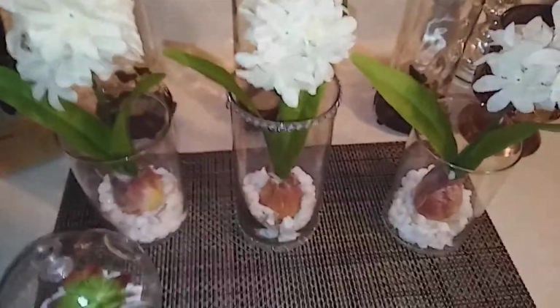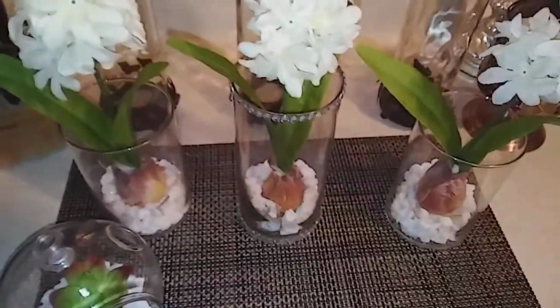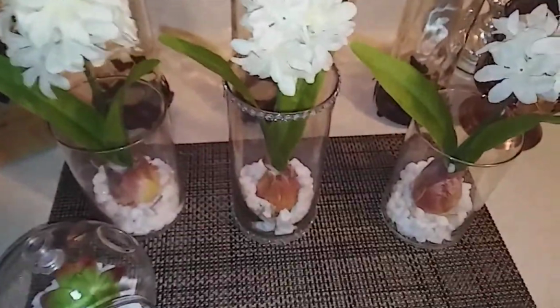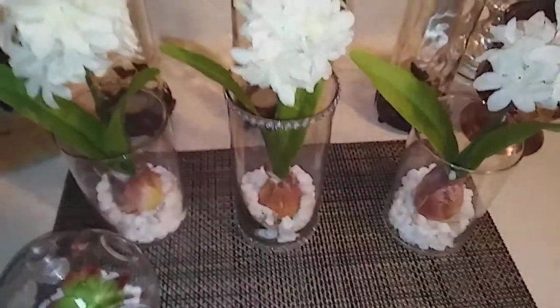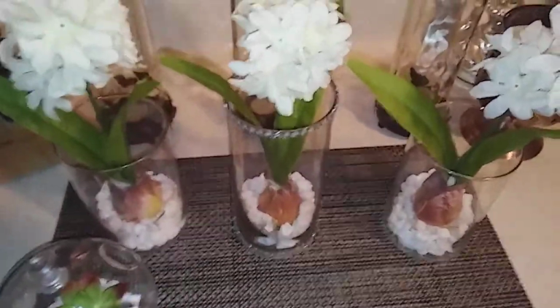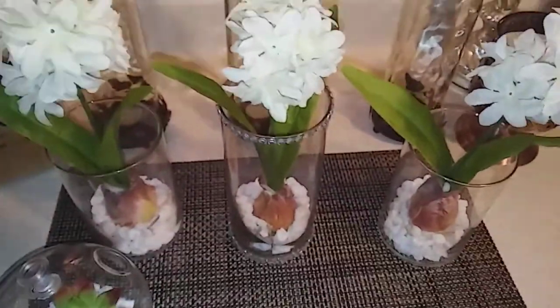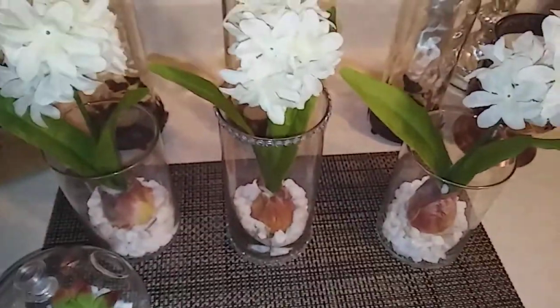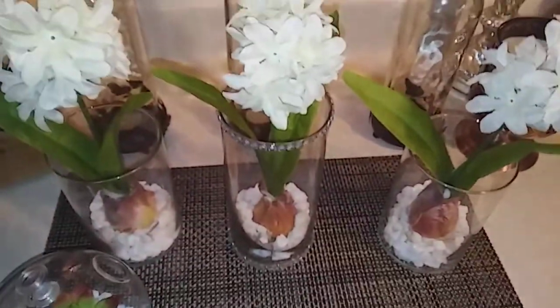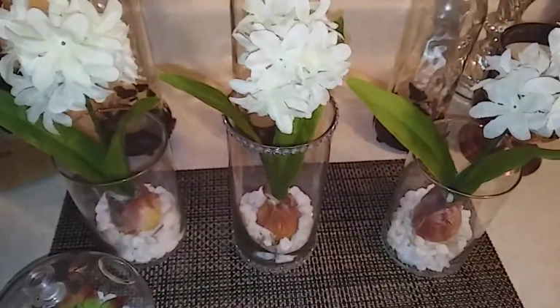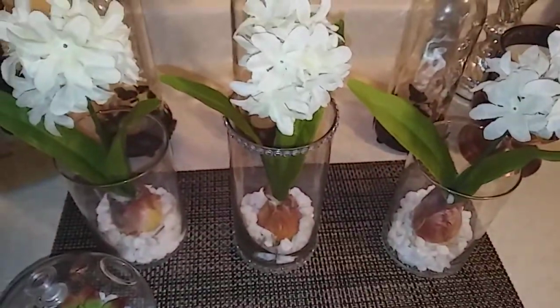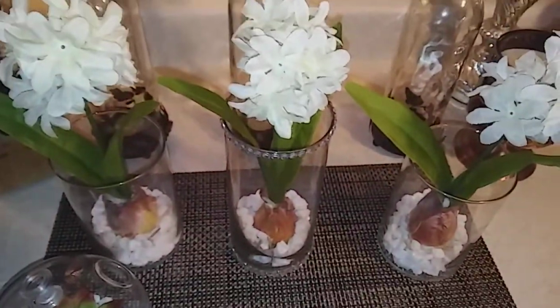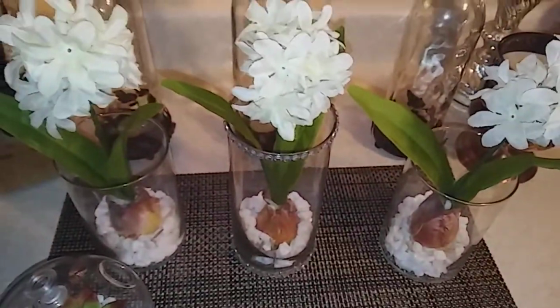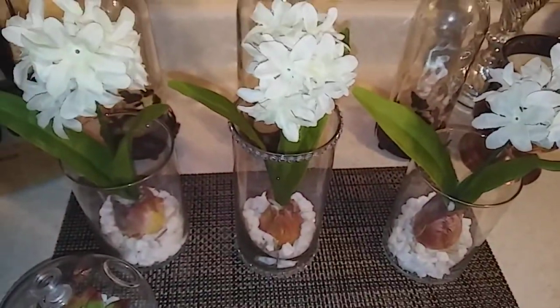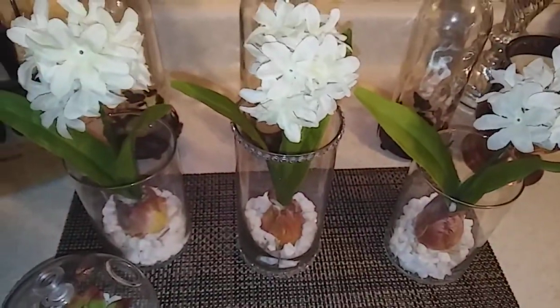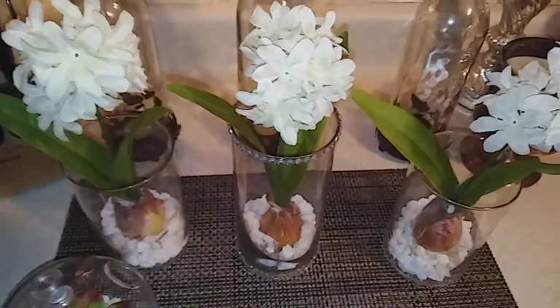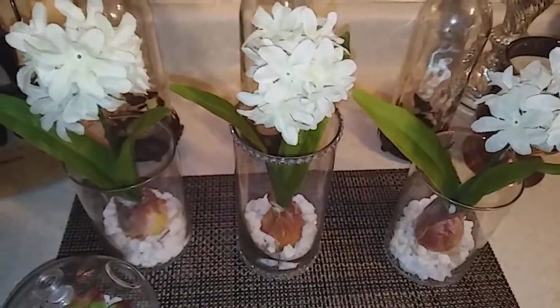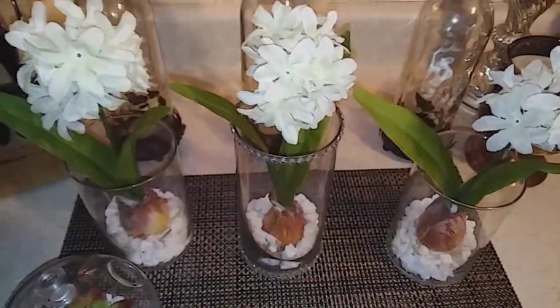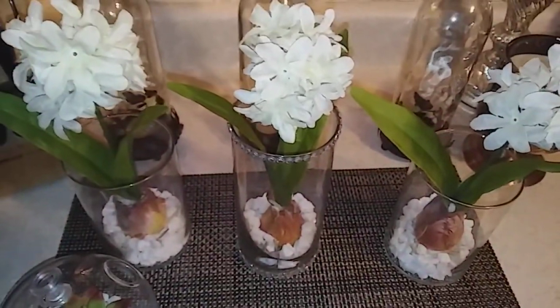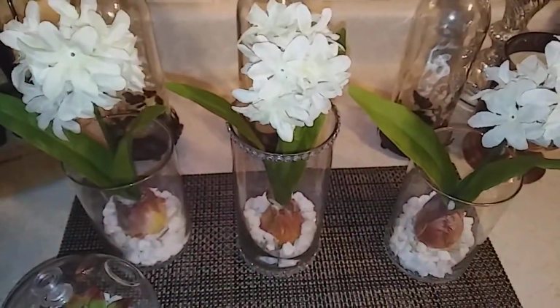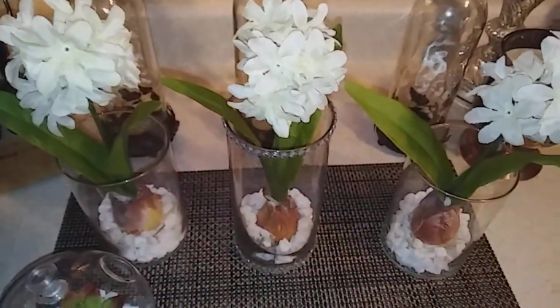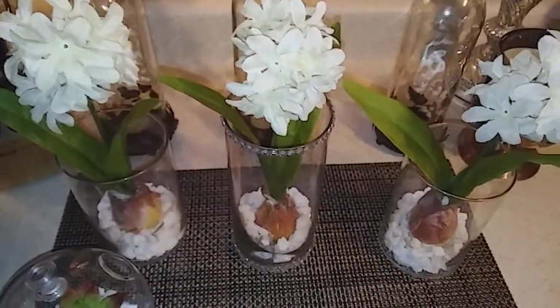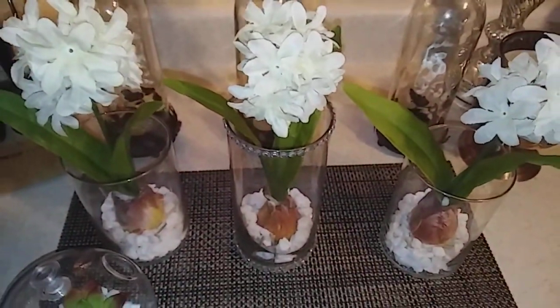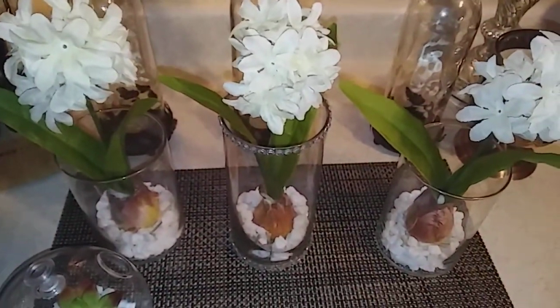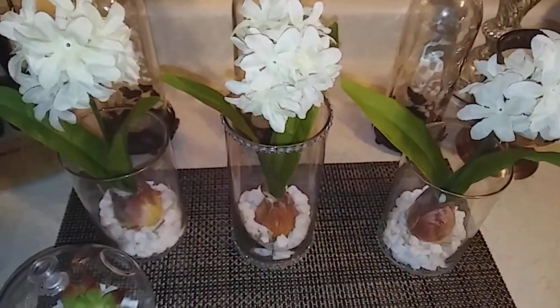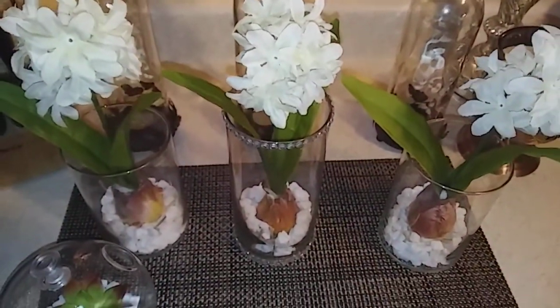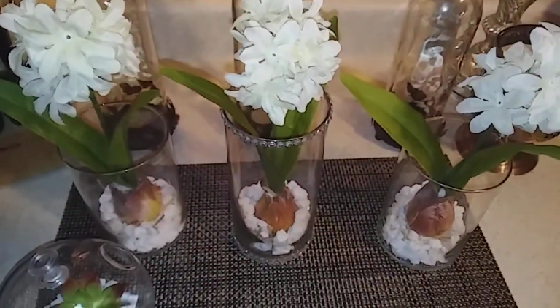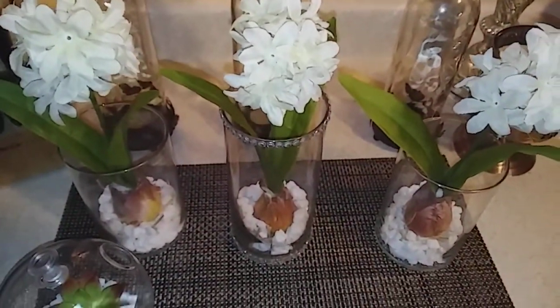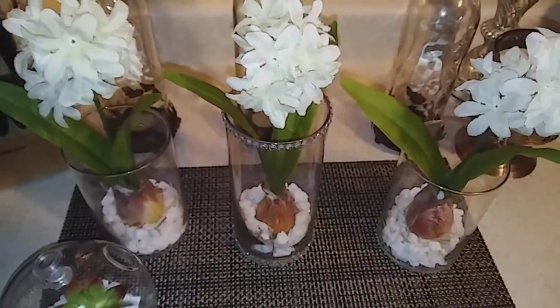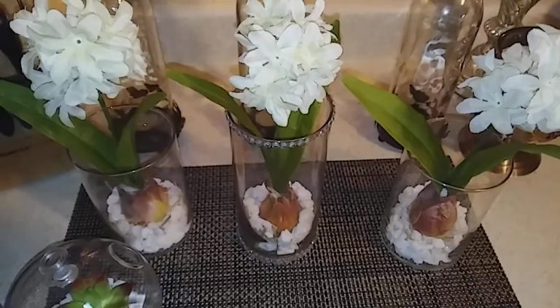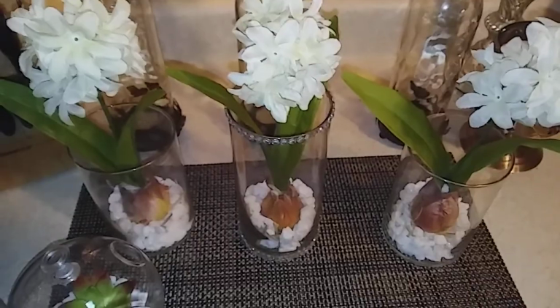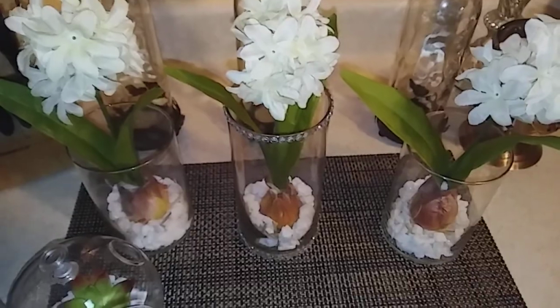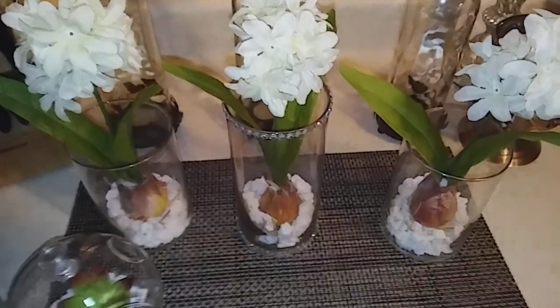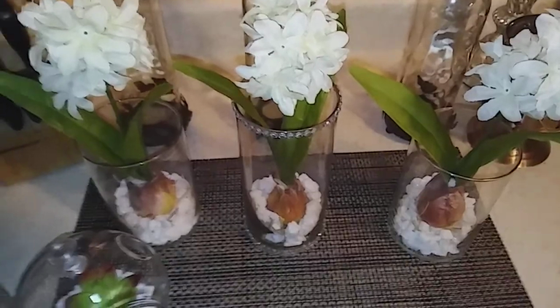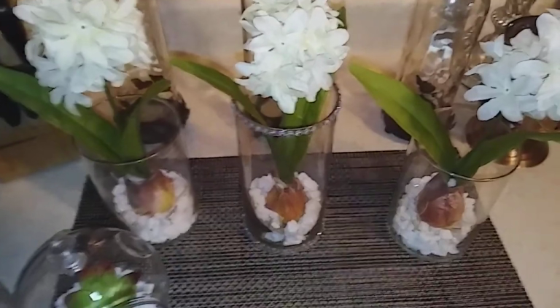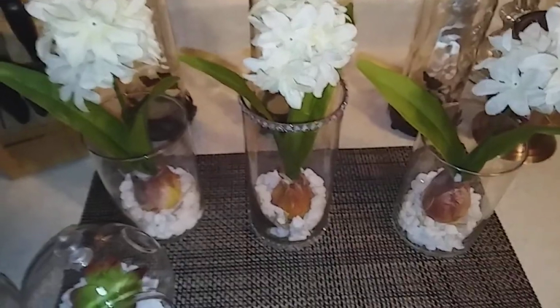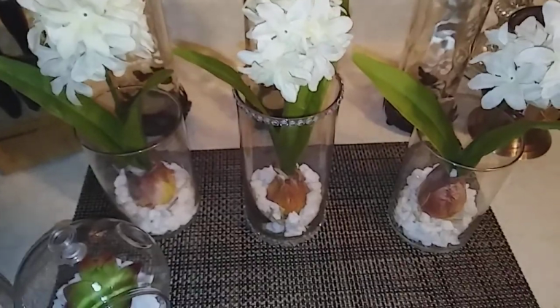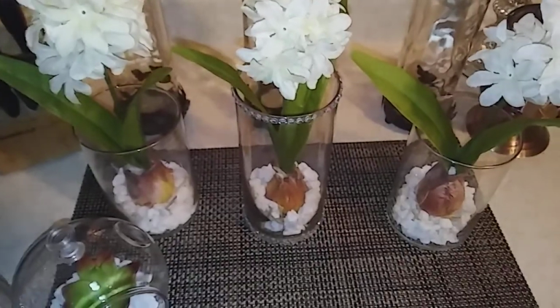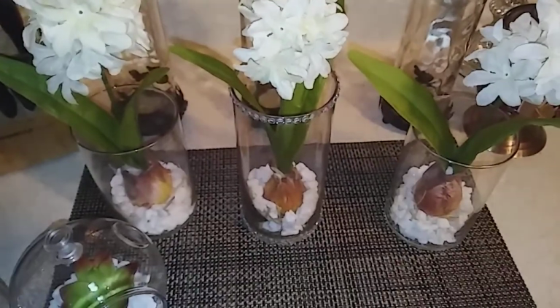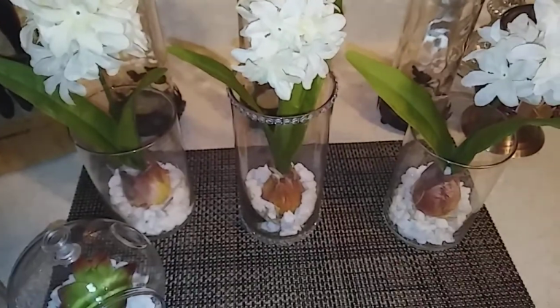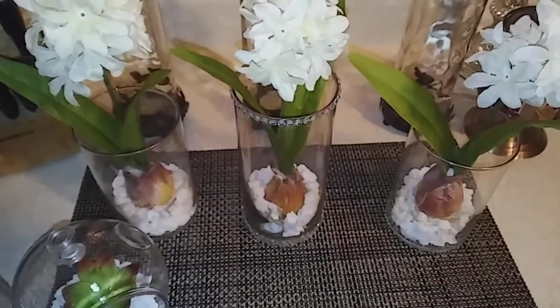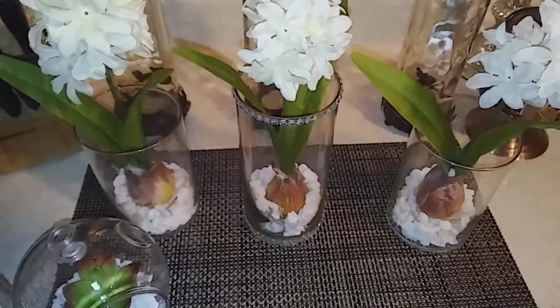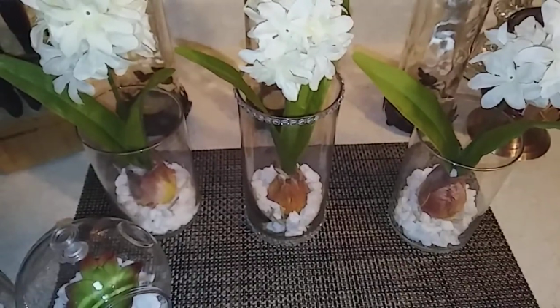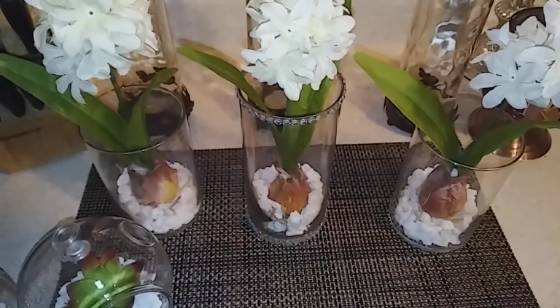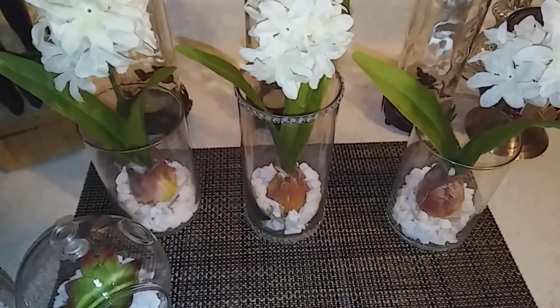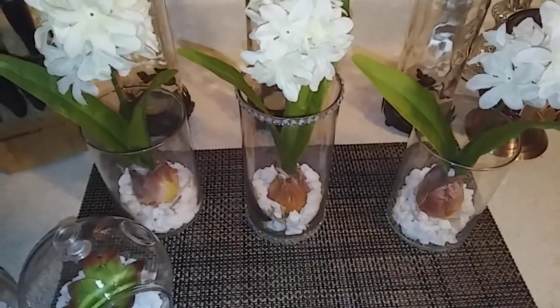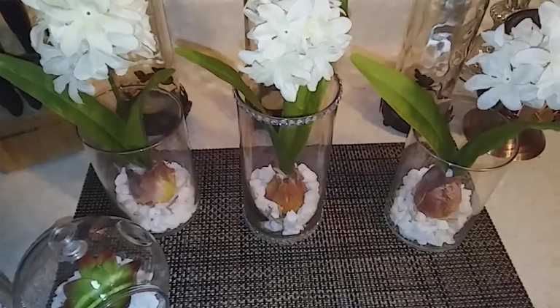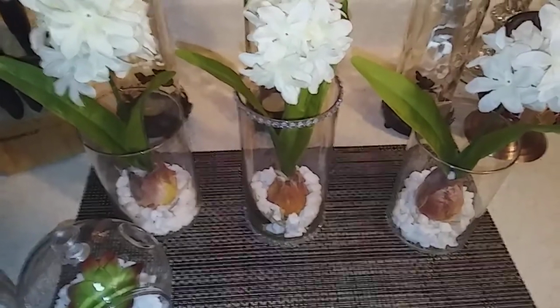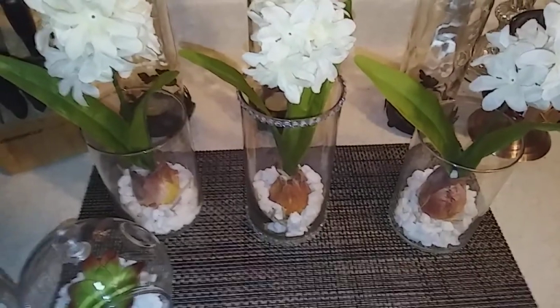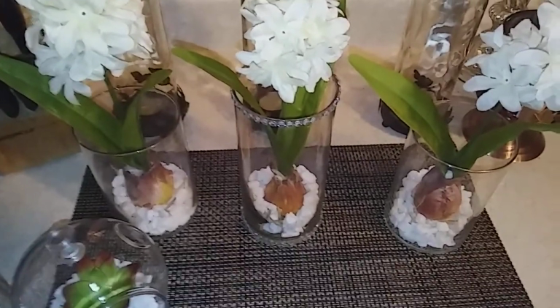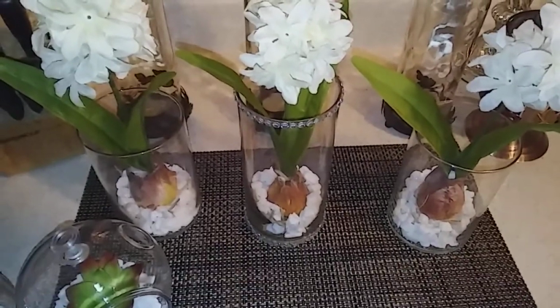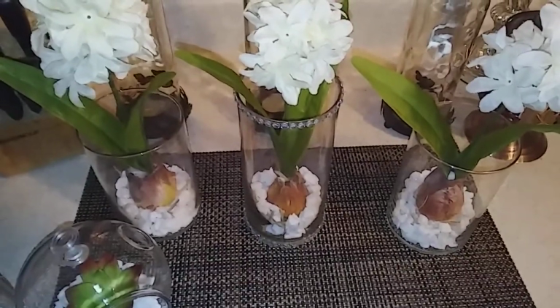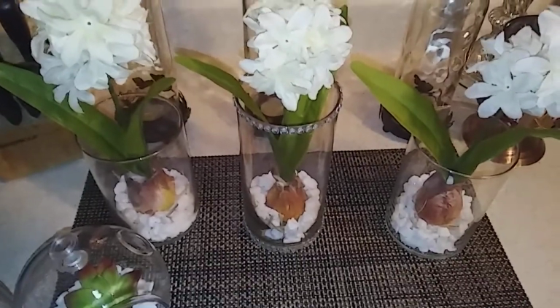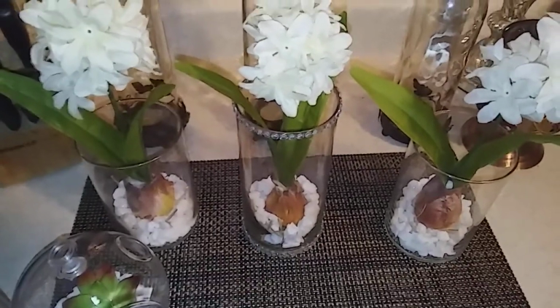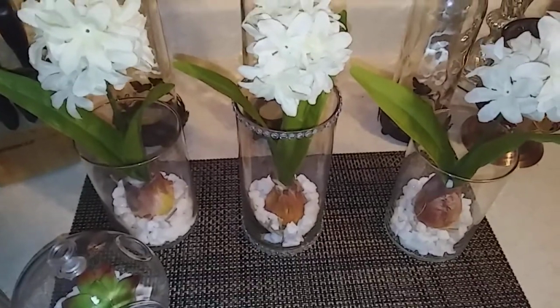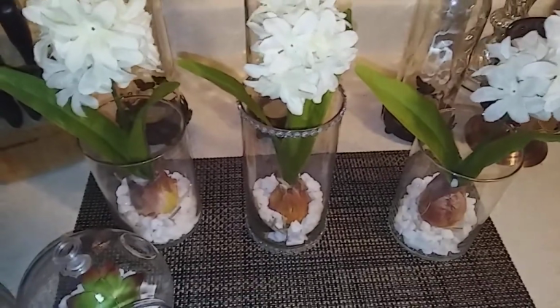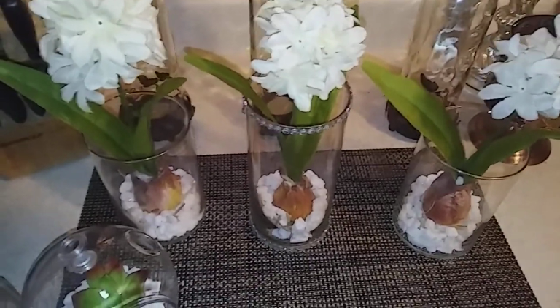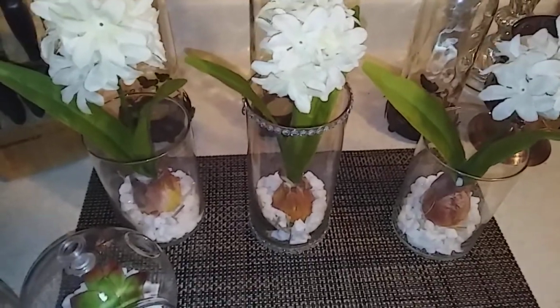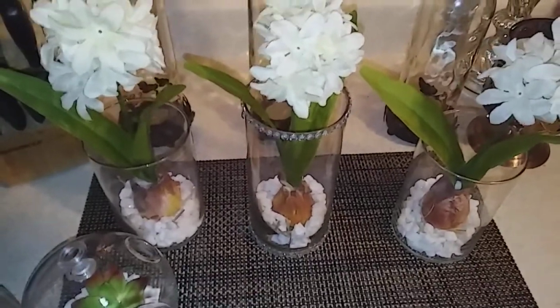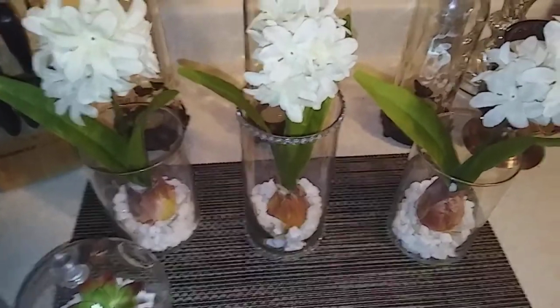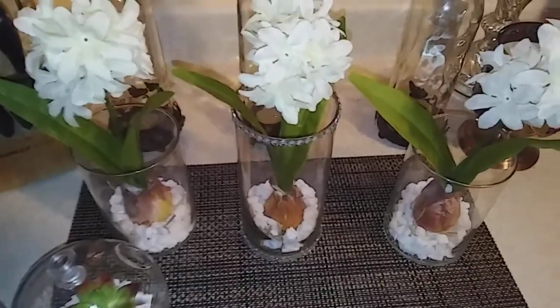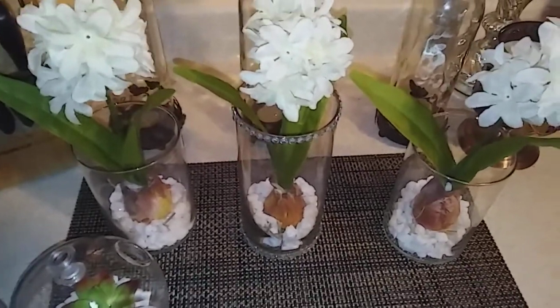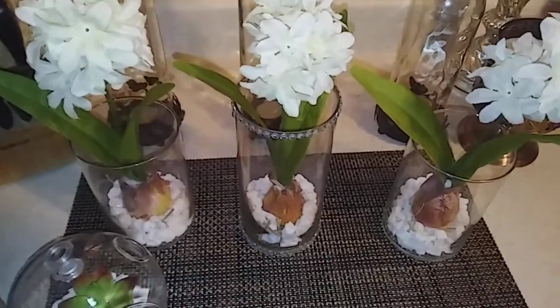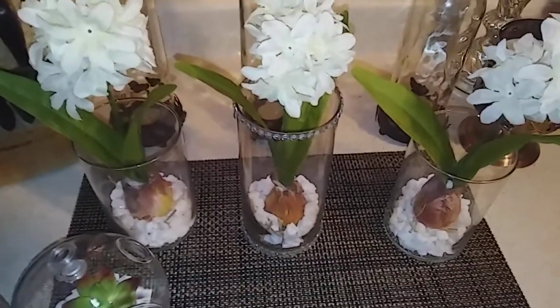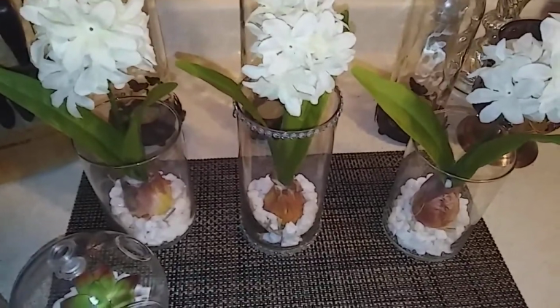I think they look really cute, and really inexpensive for spring. So I thought I'd share. Thank you for watching and I'll talk to y'all next time. Ciao.